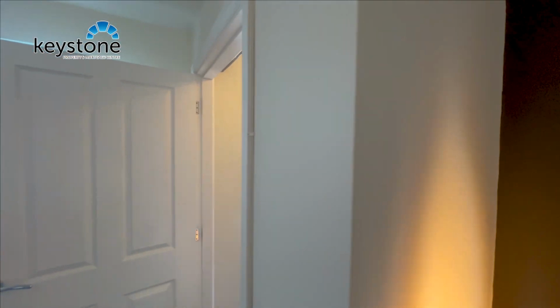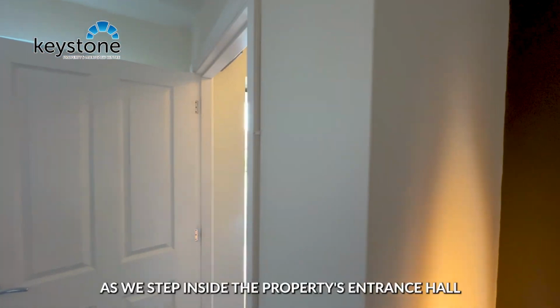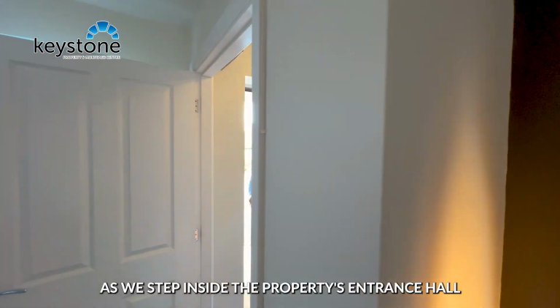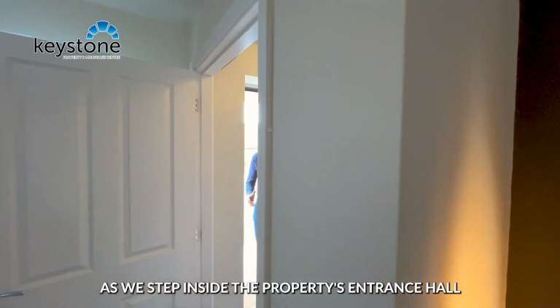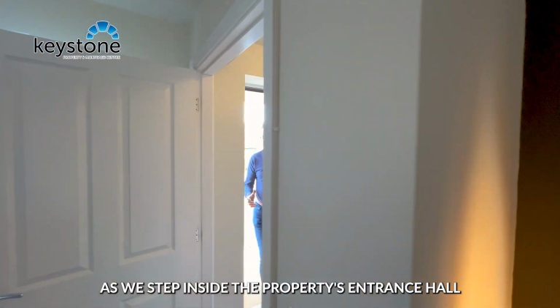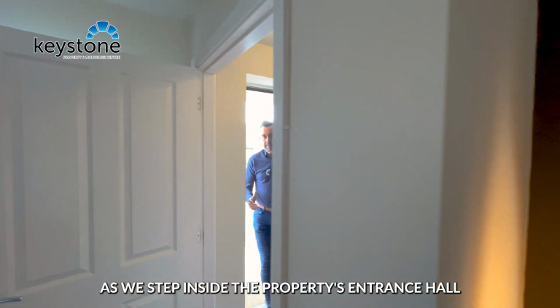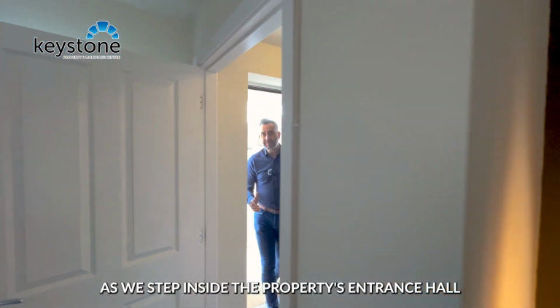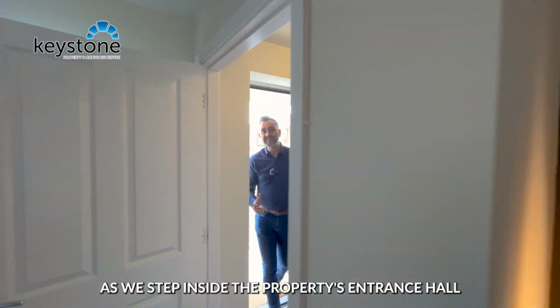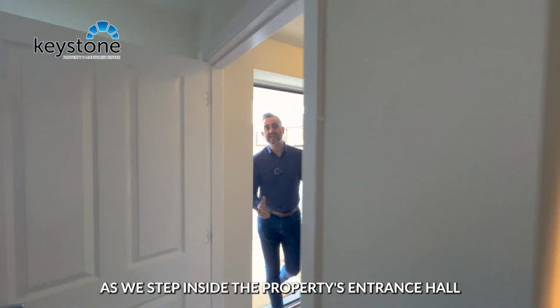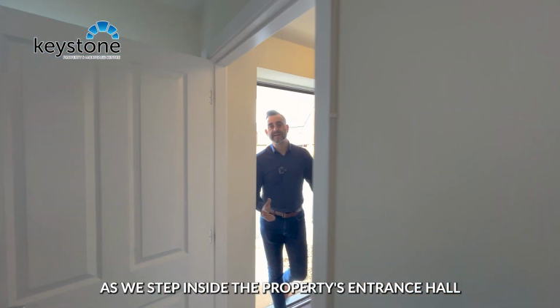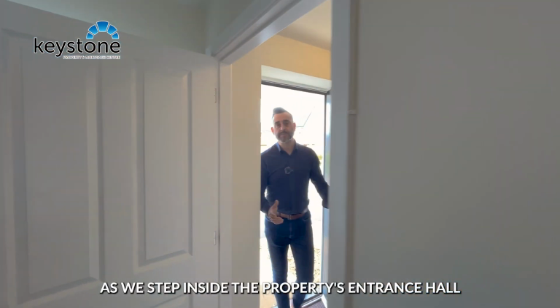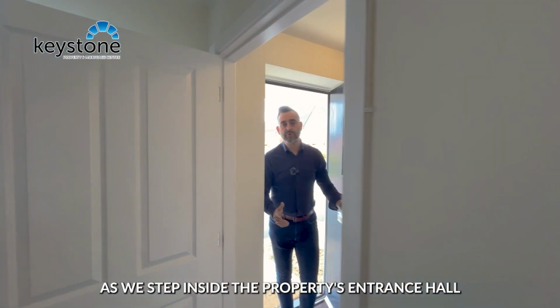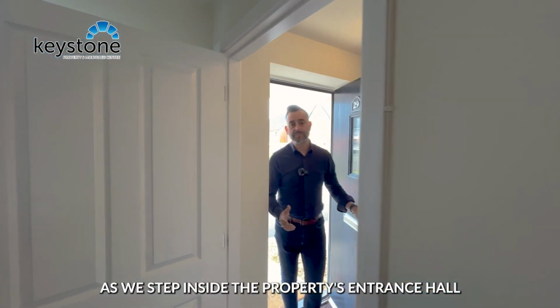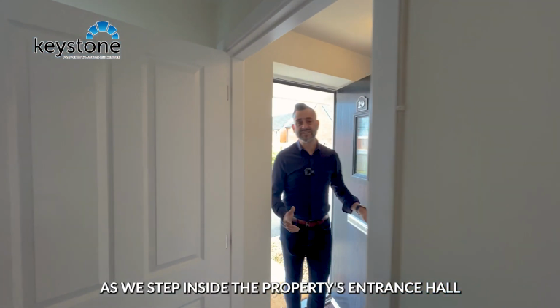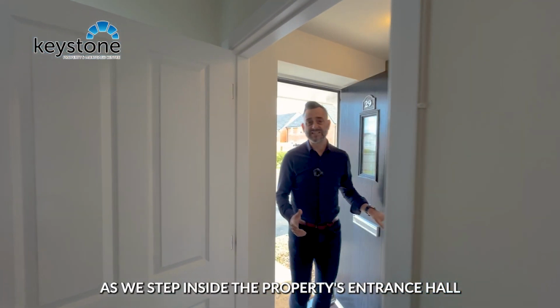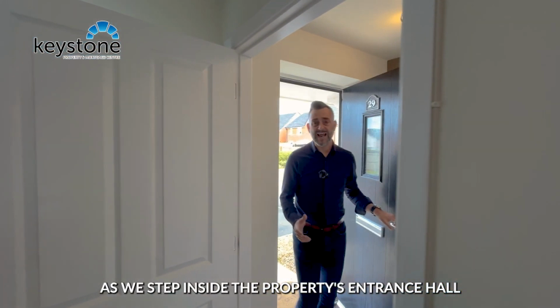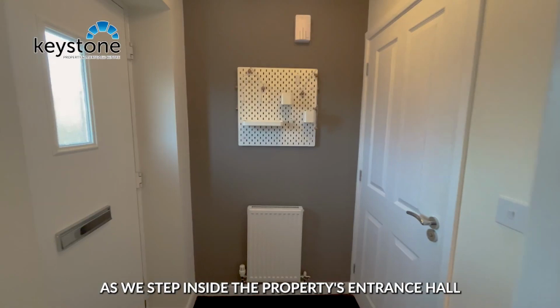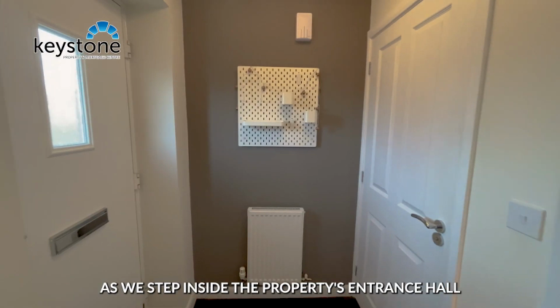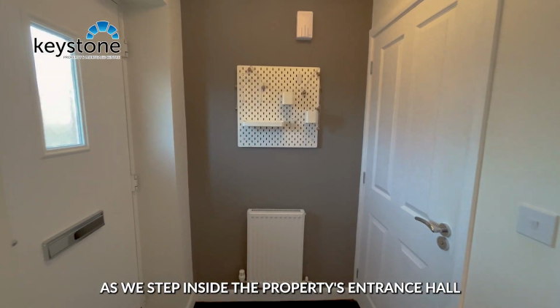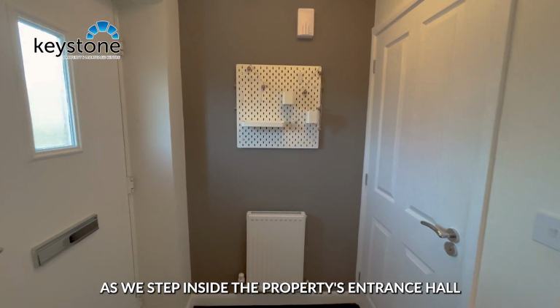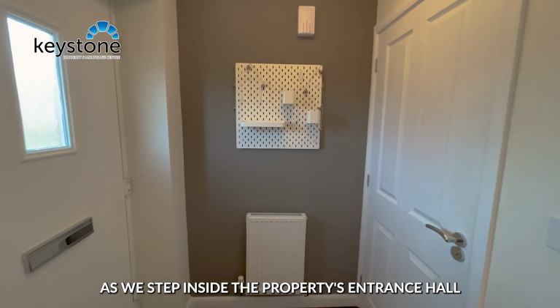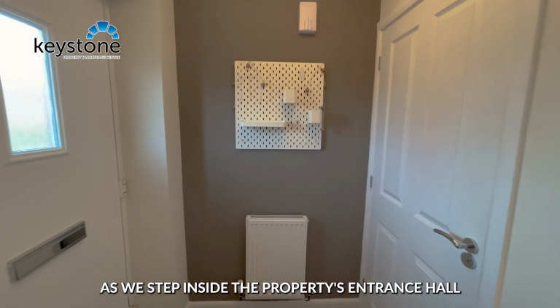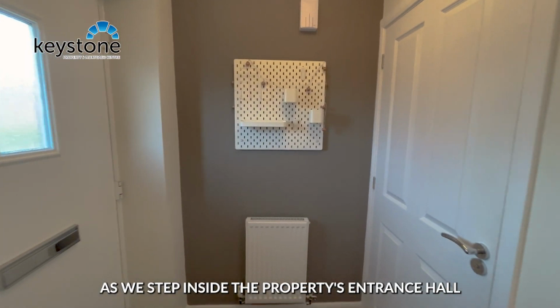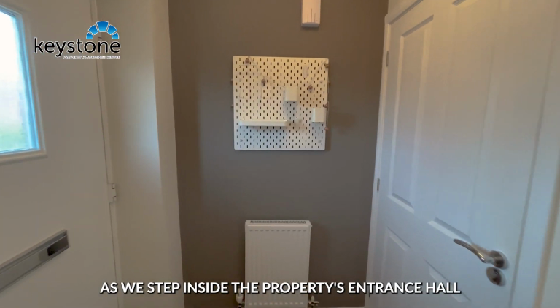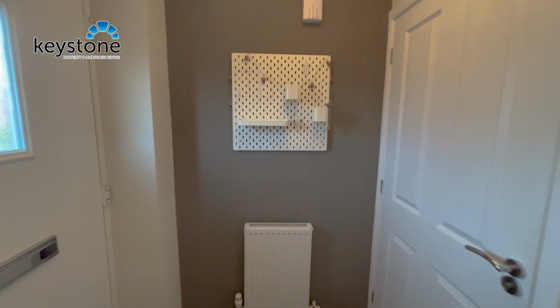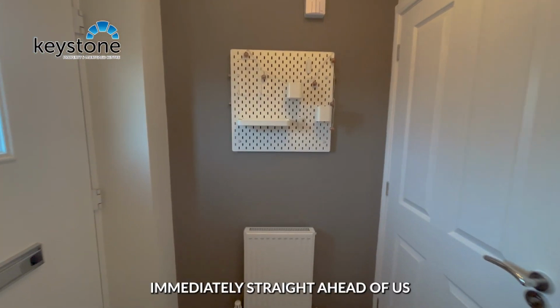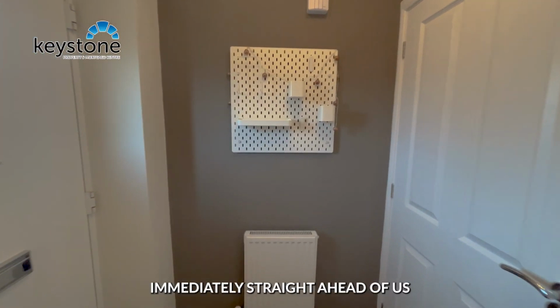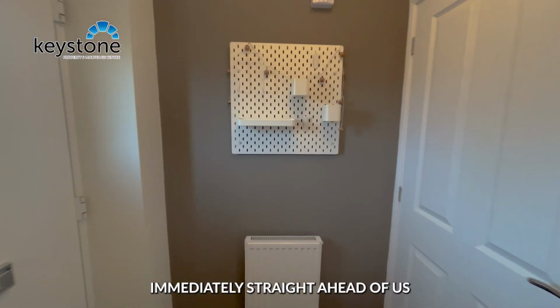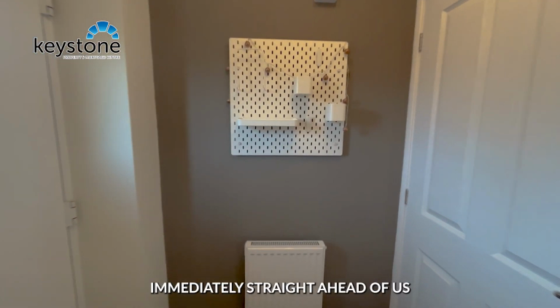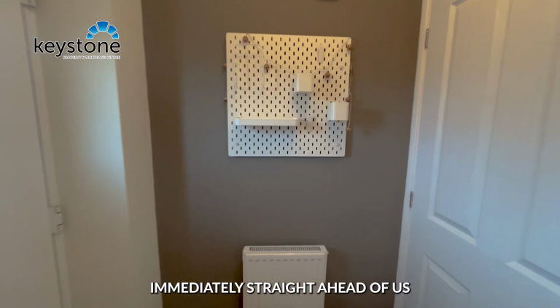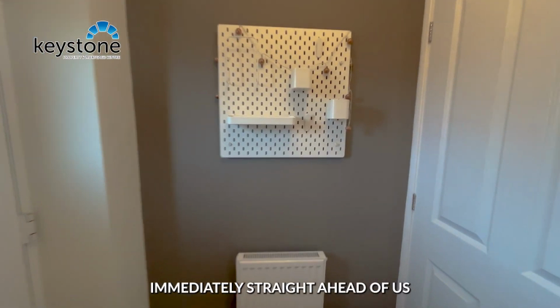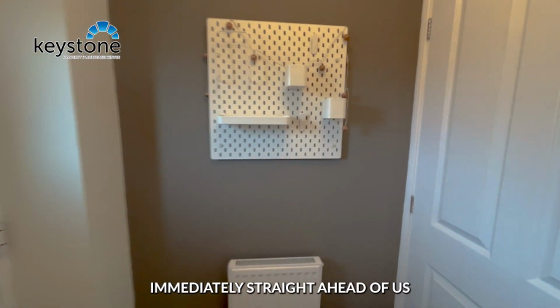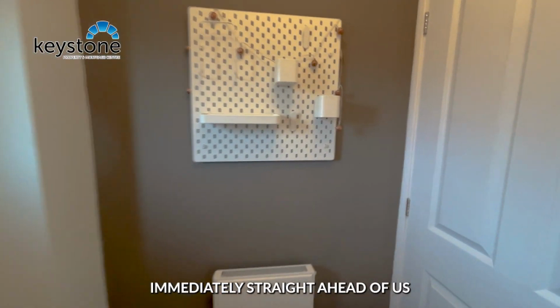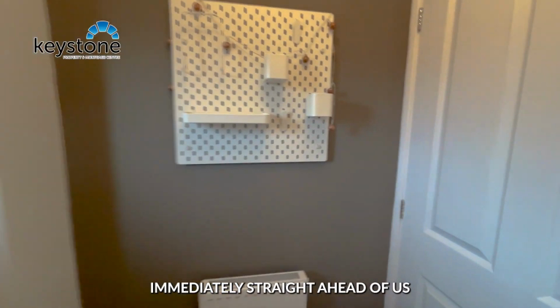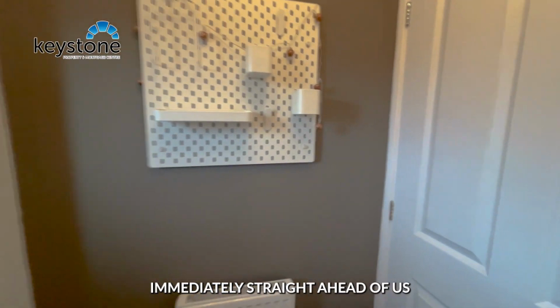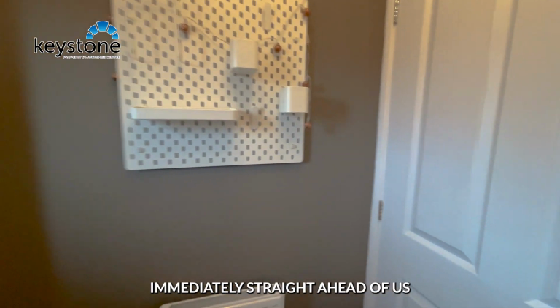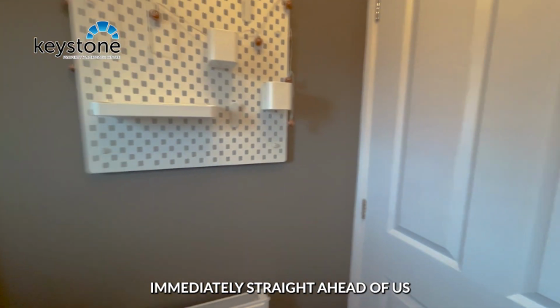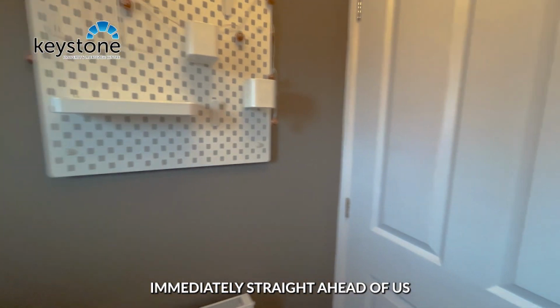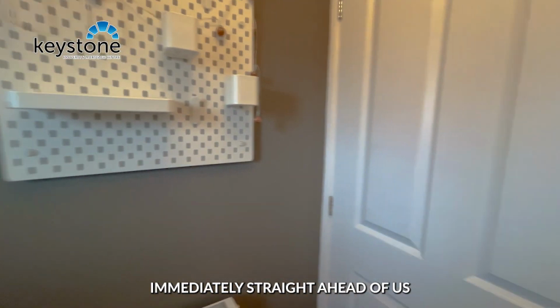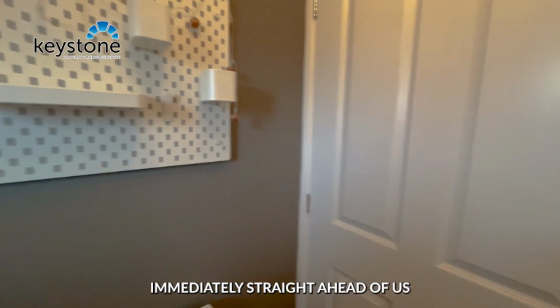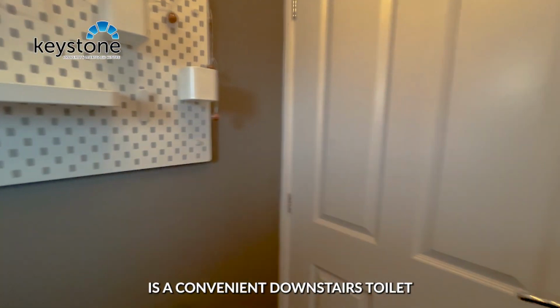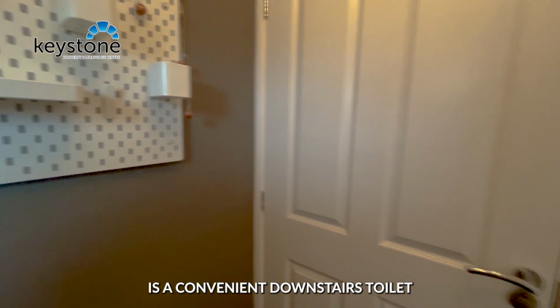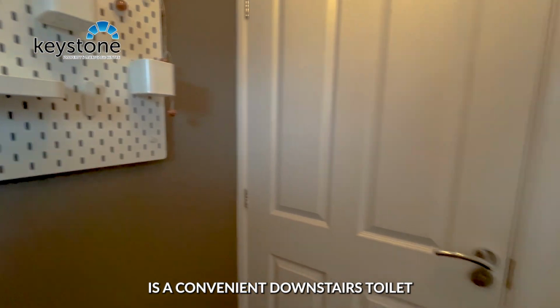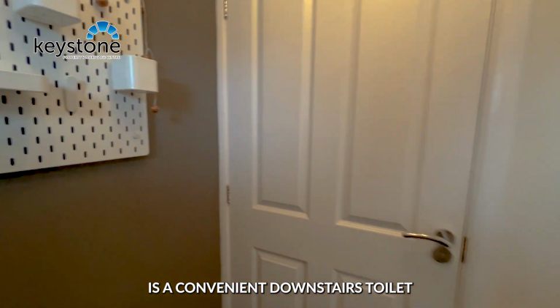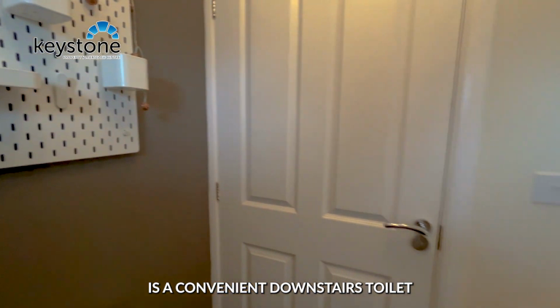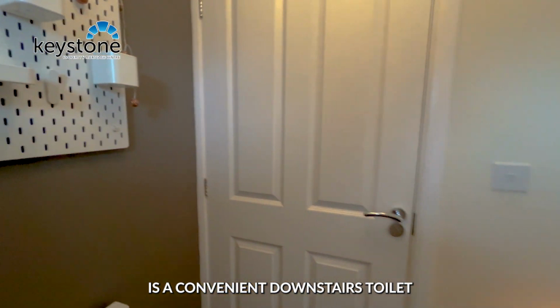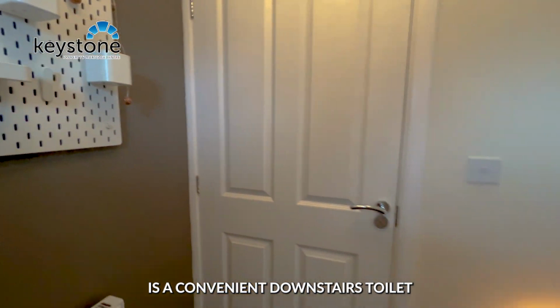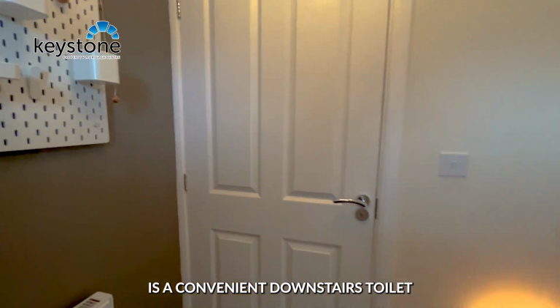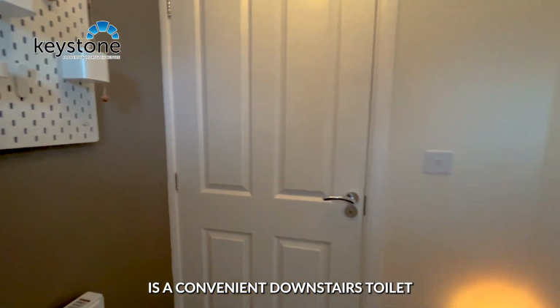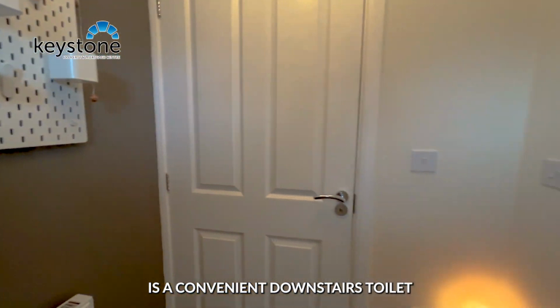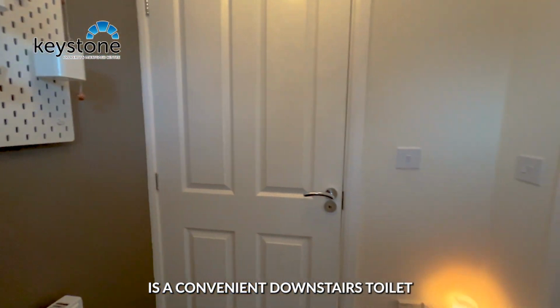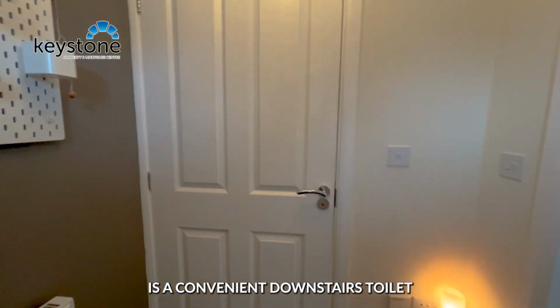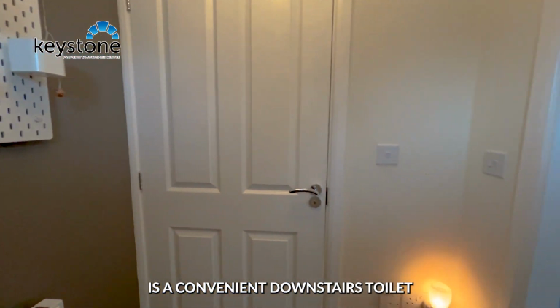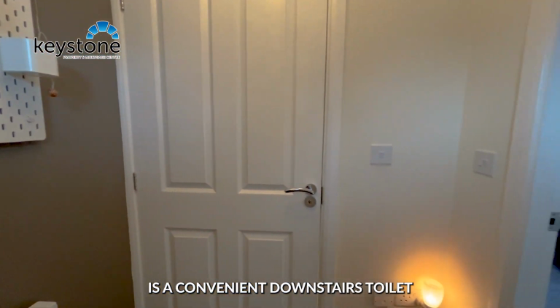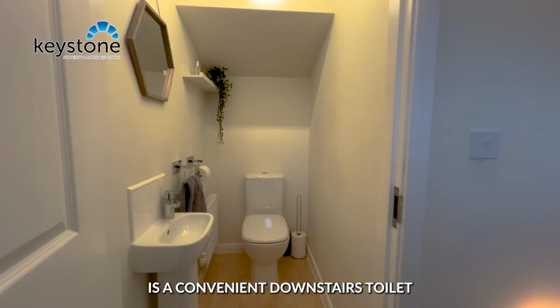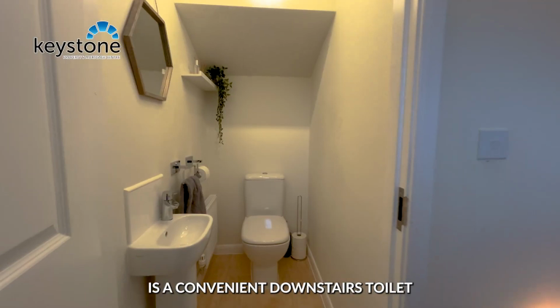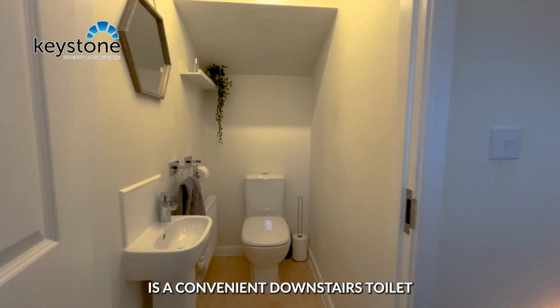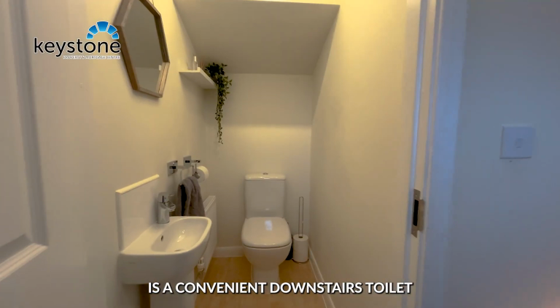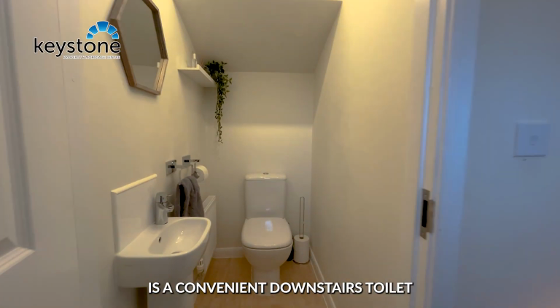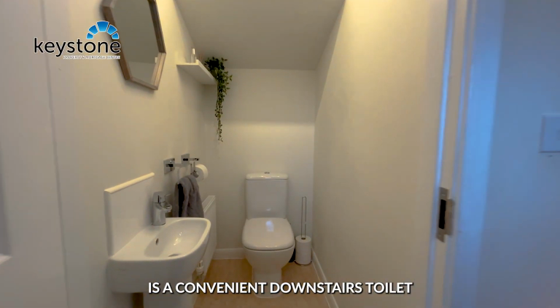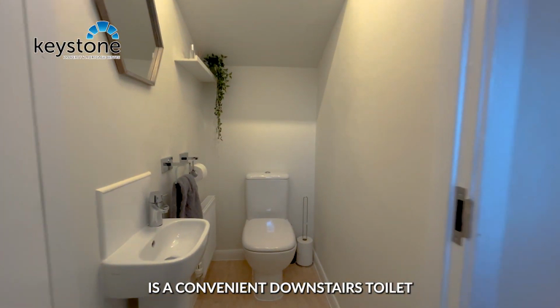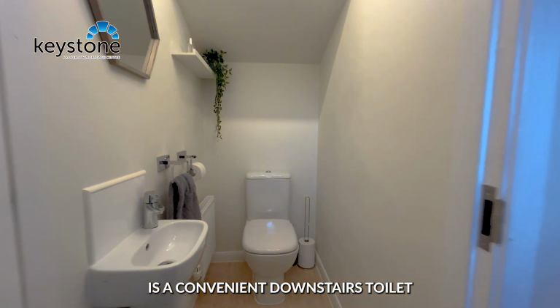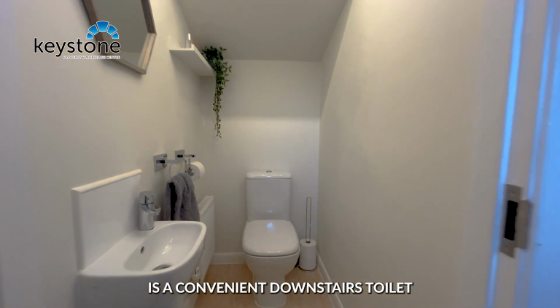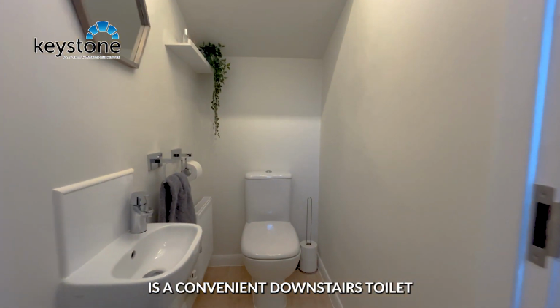As we step inside the property's entrance hall, immediately straight ahead of us is a convenient downstairs toilet.